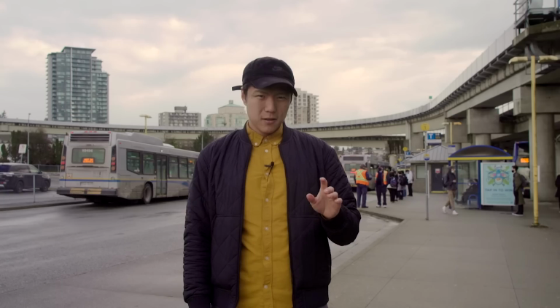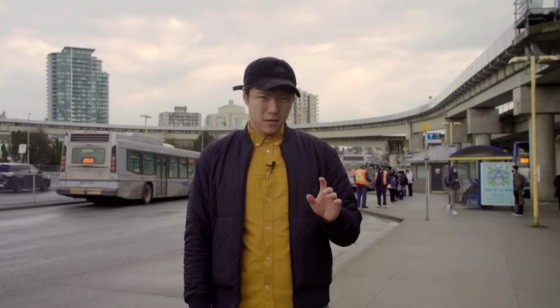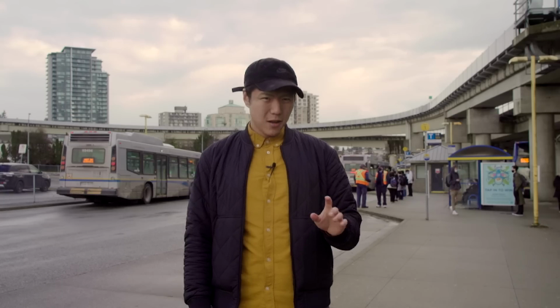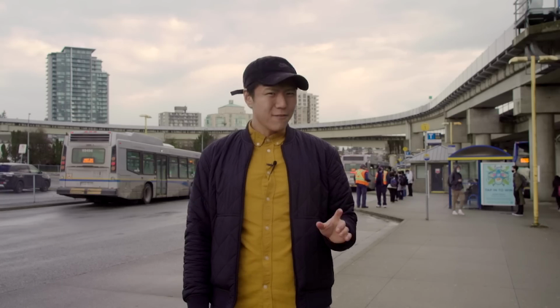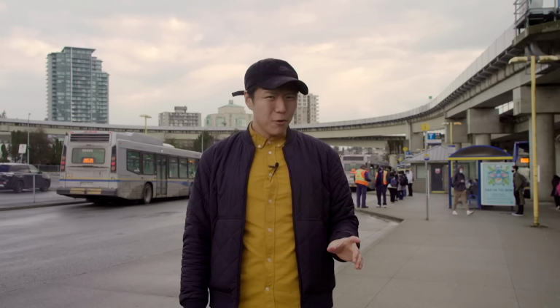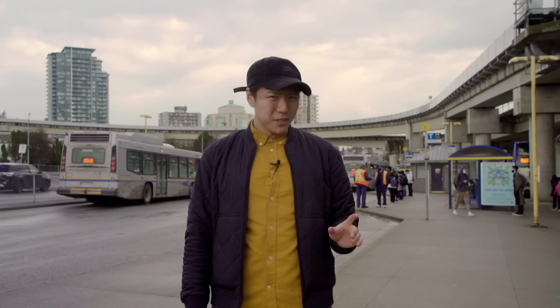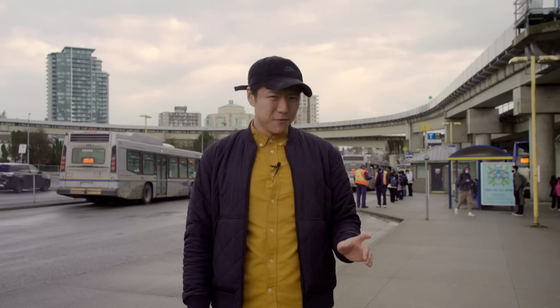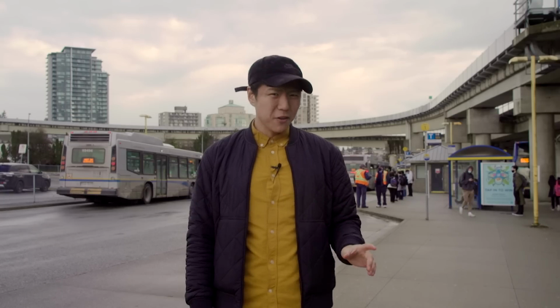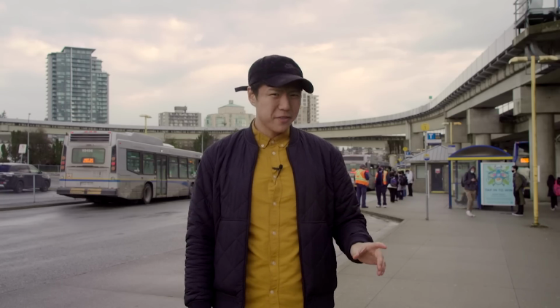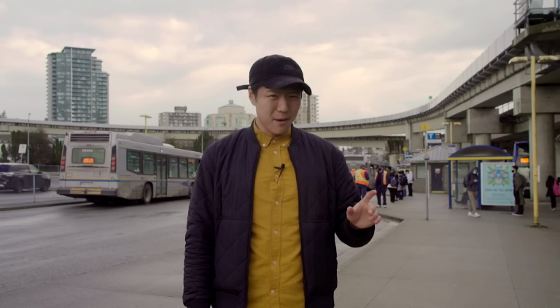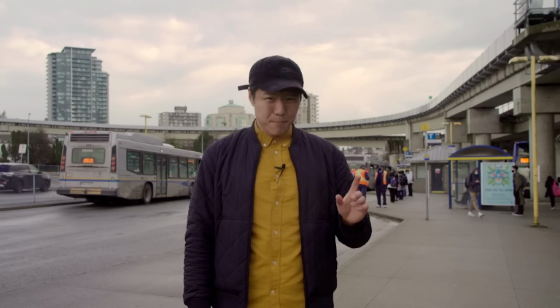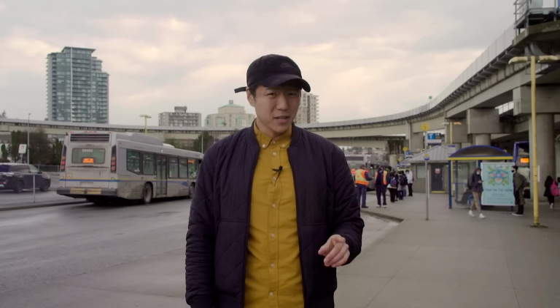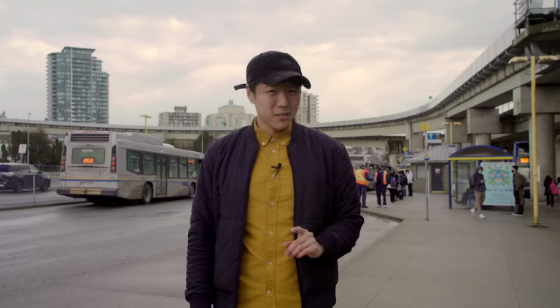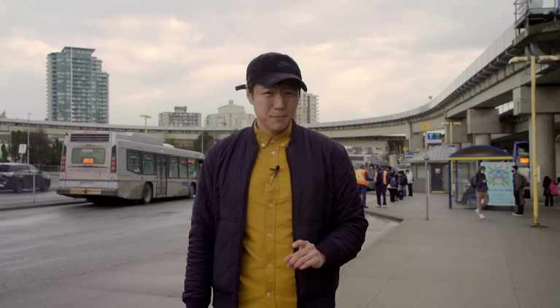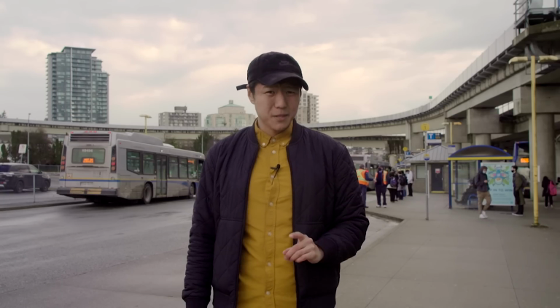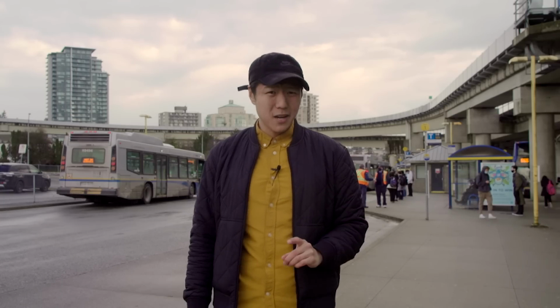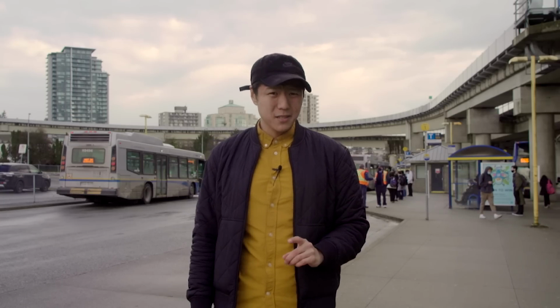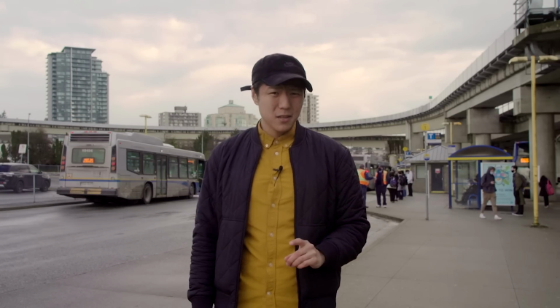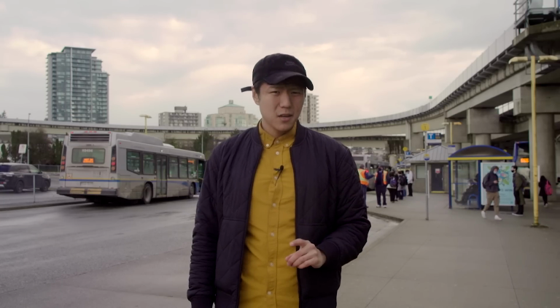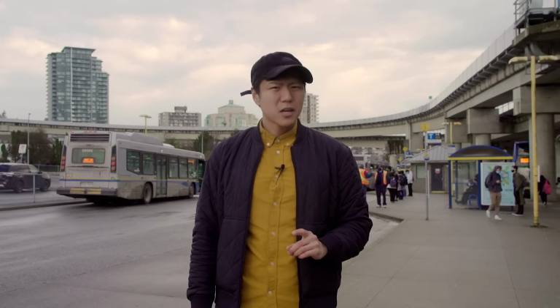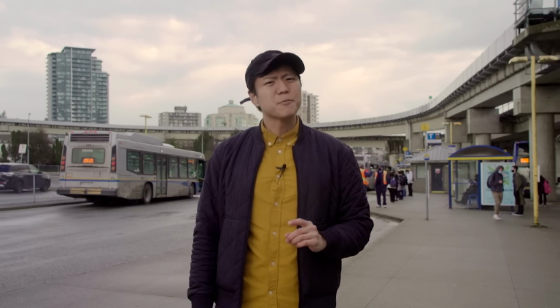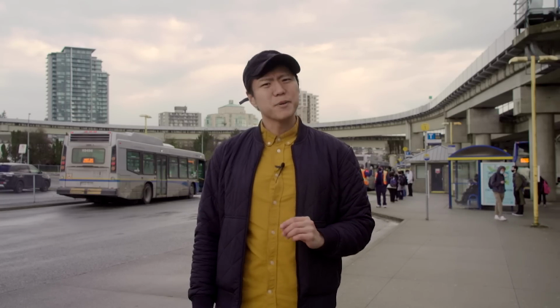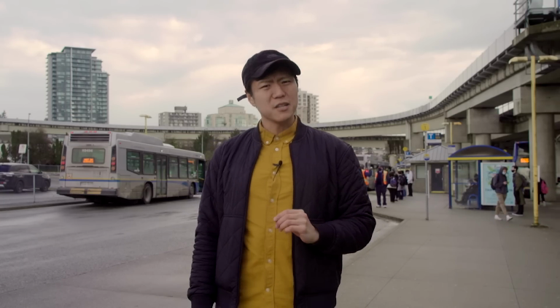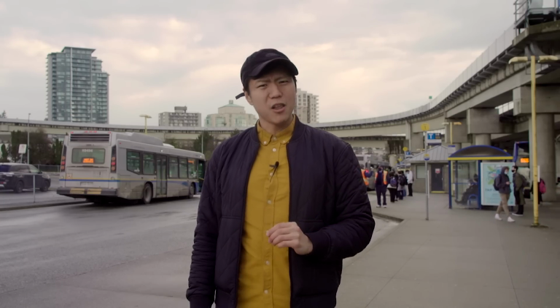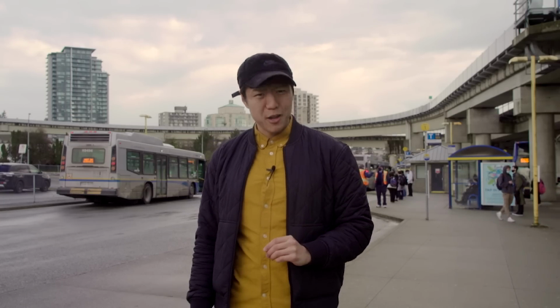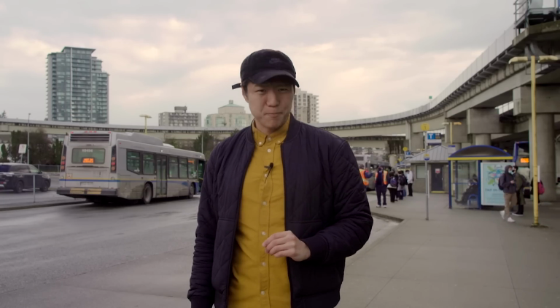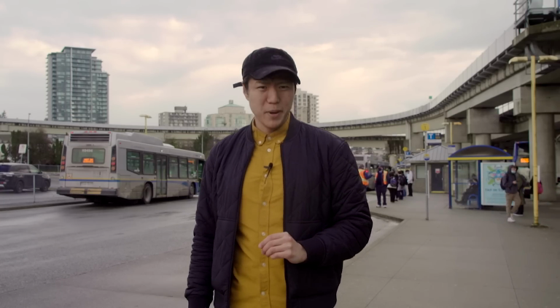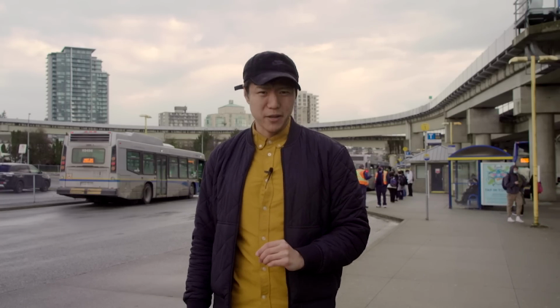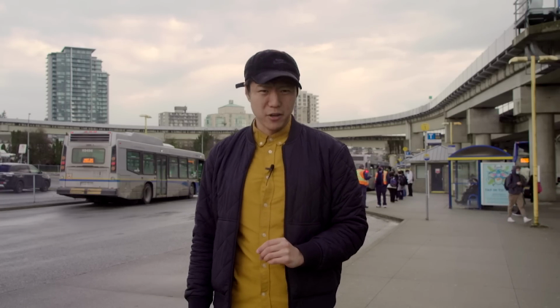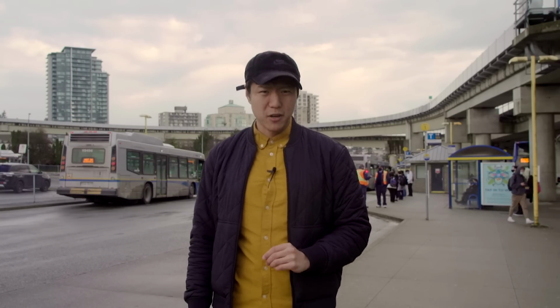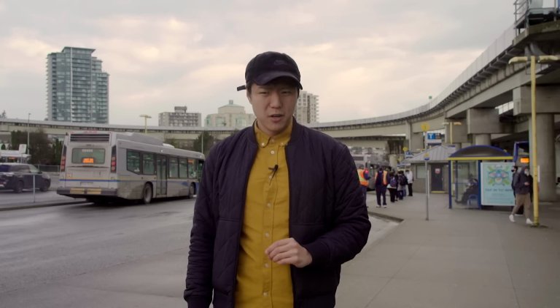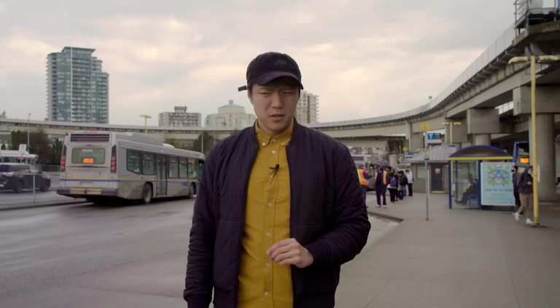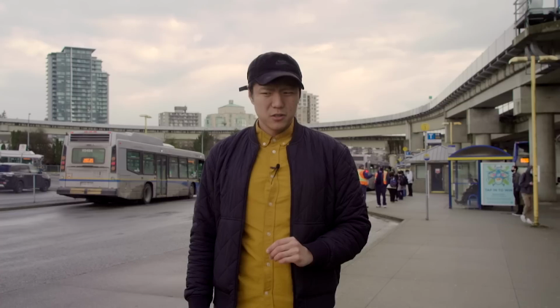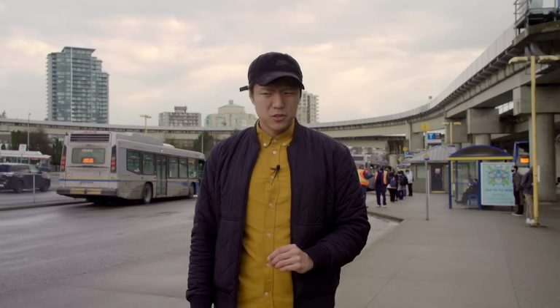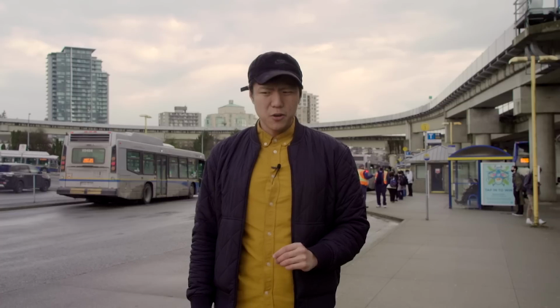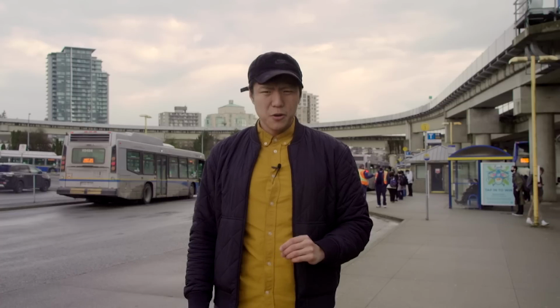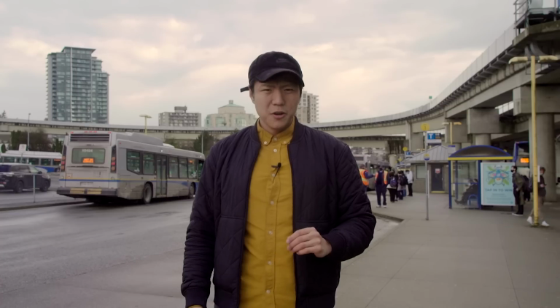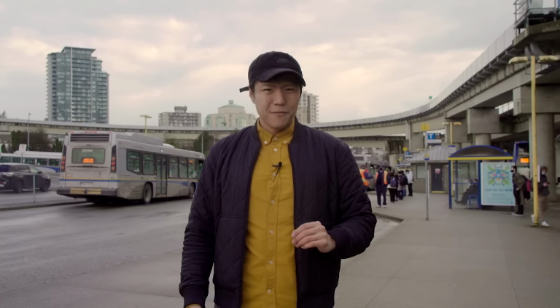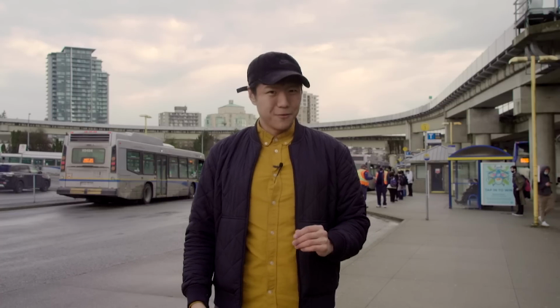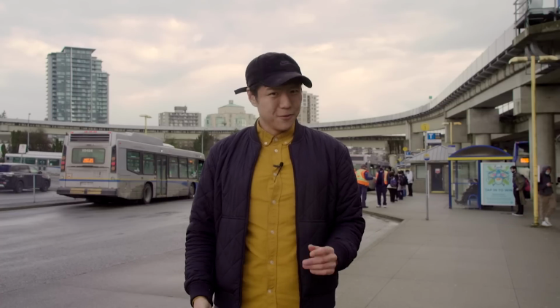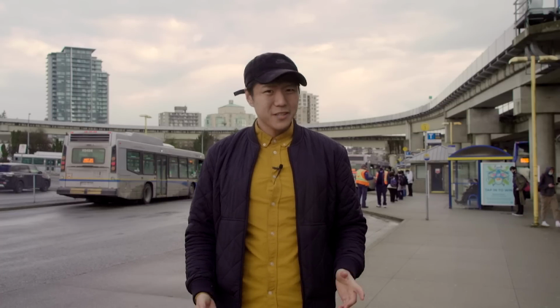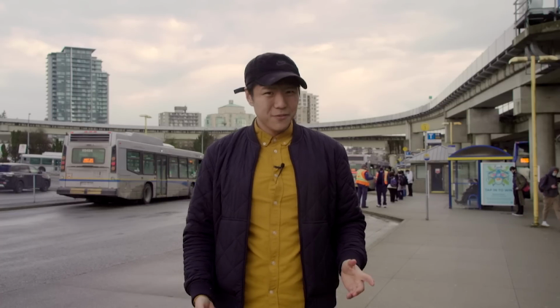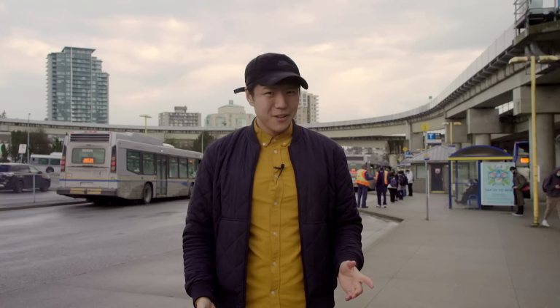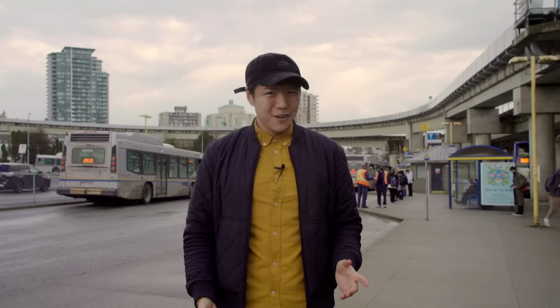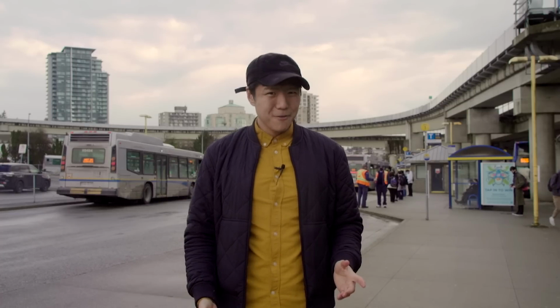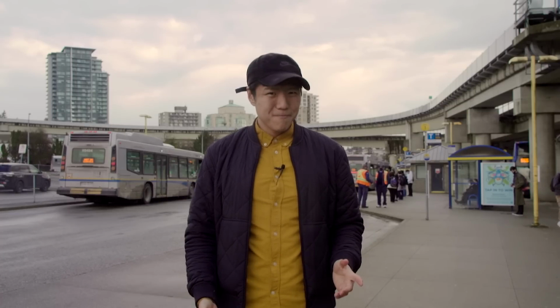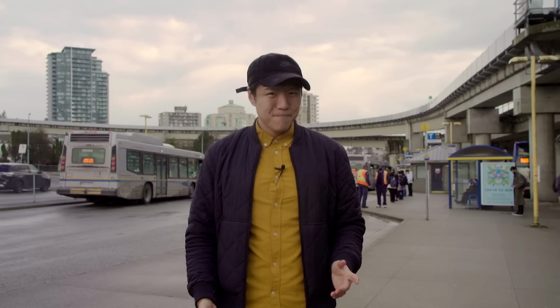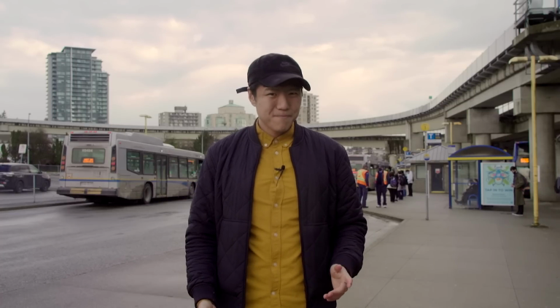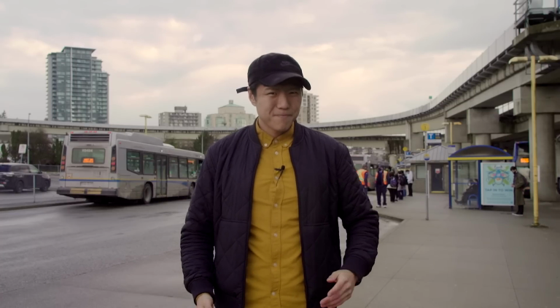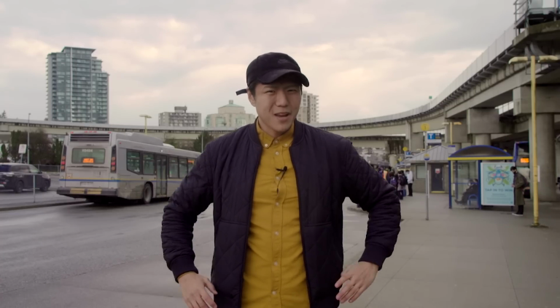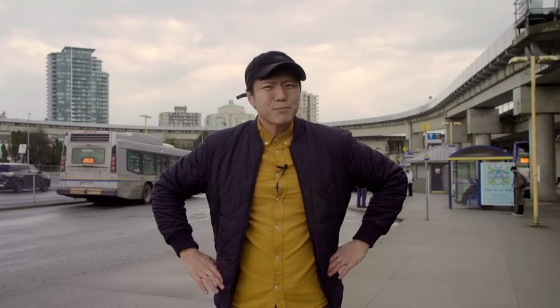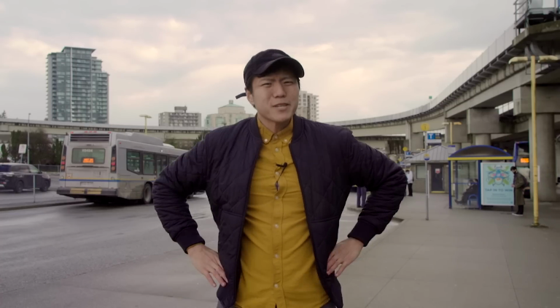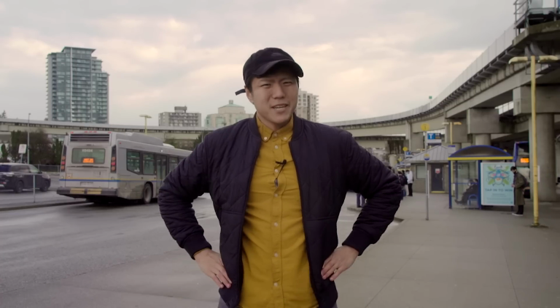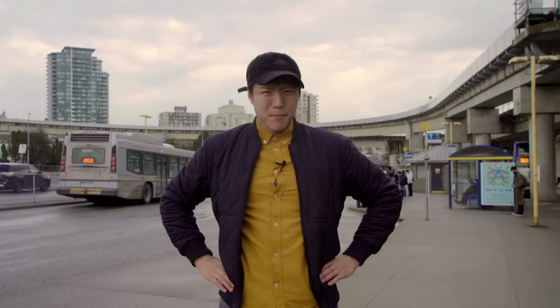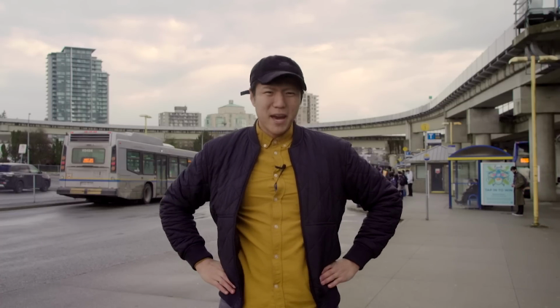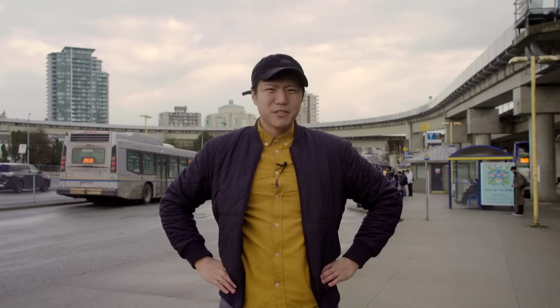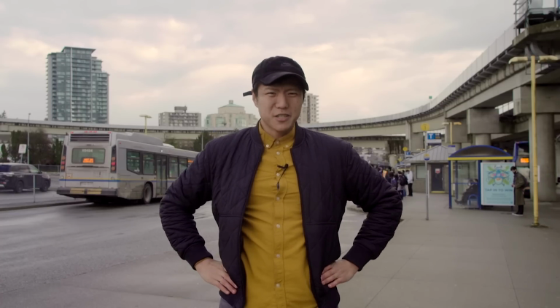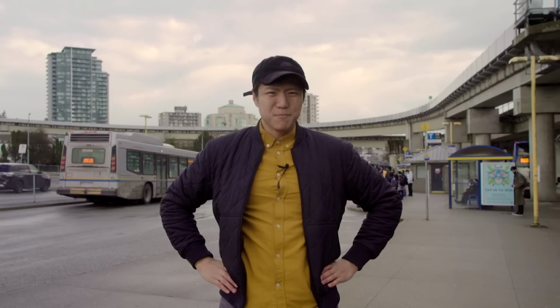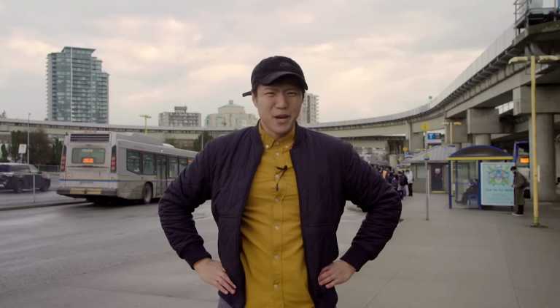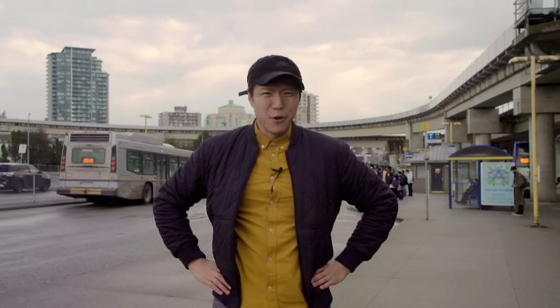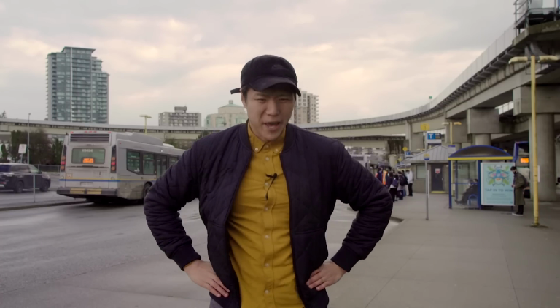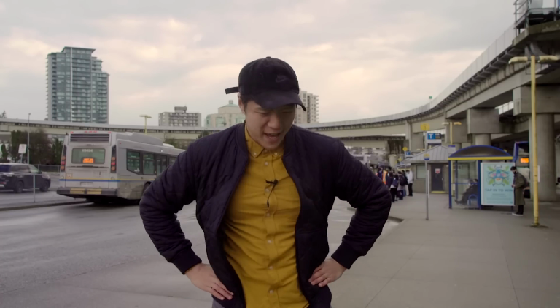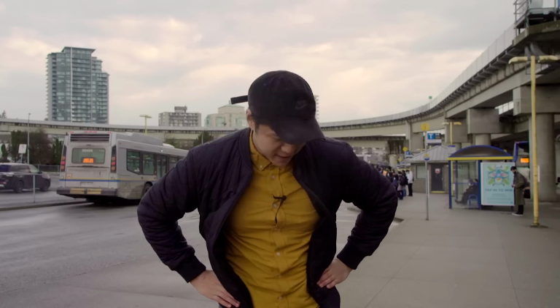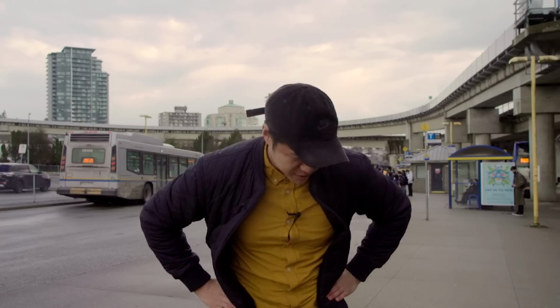I've always felt that bus stop signs could be a lot better. So, for this video, I'm taking matters into my own hands.